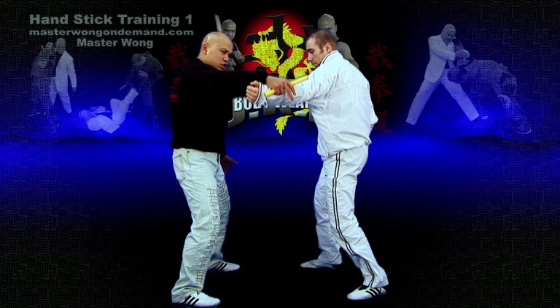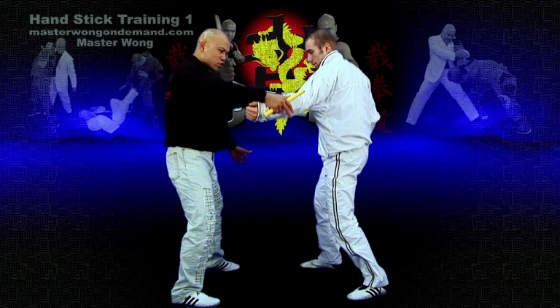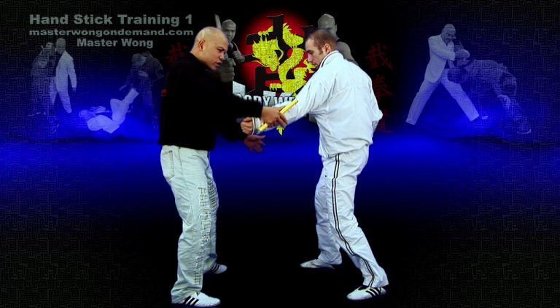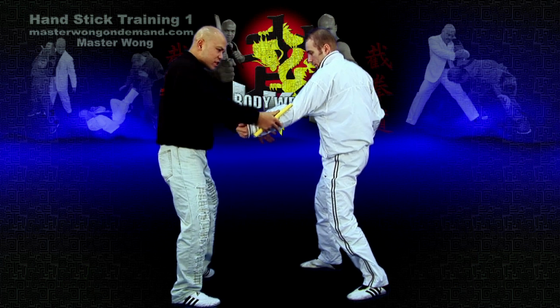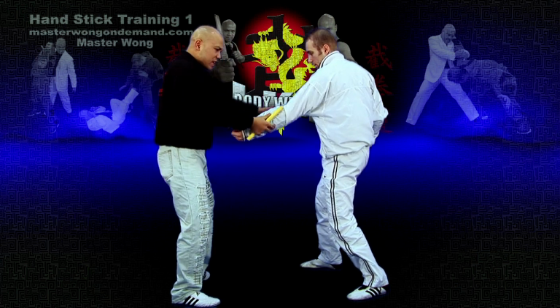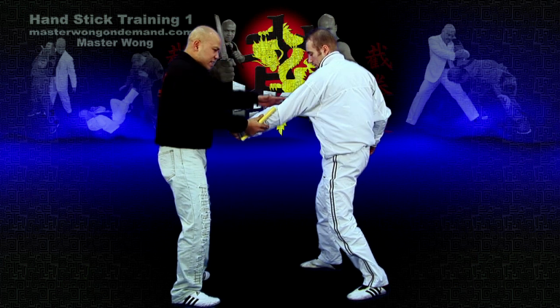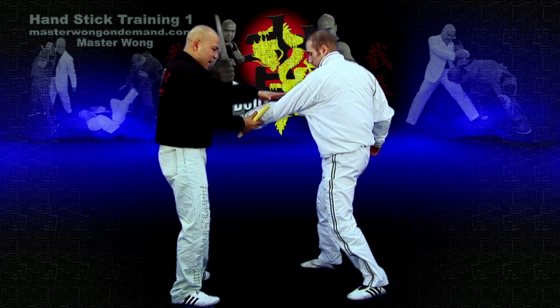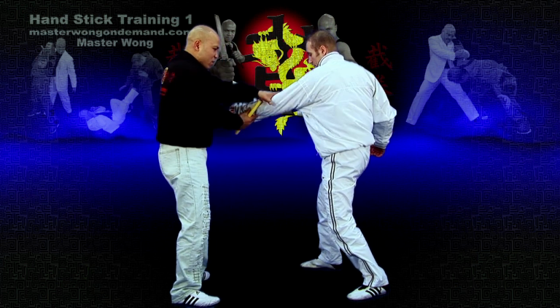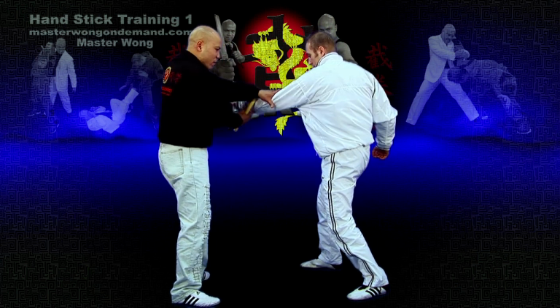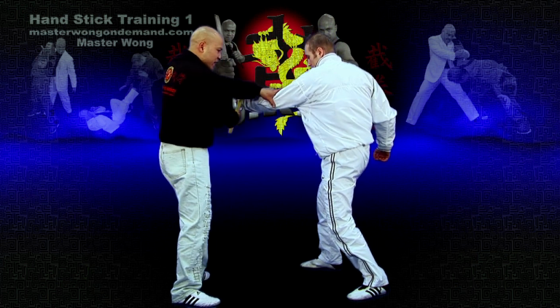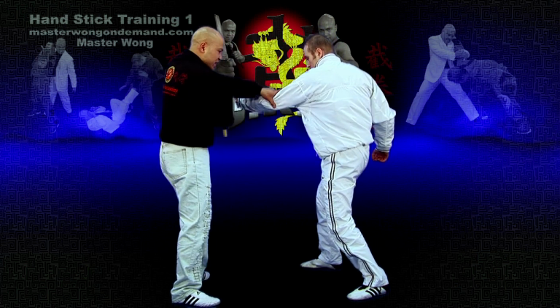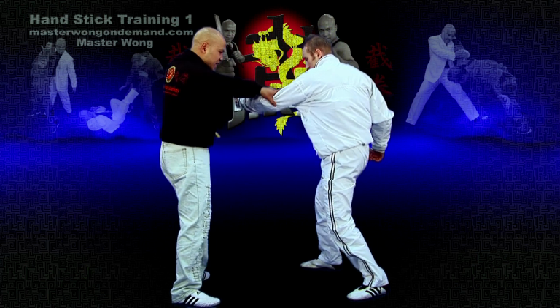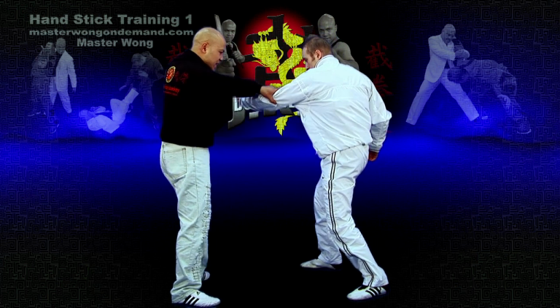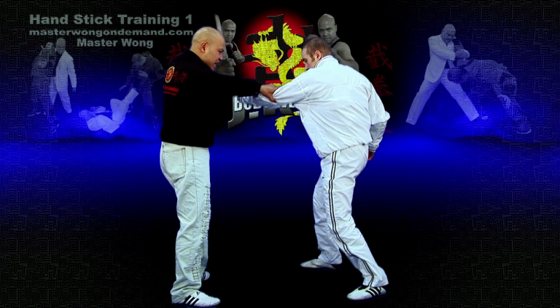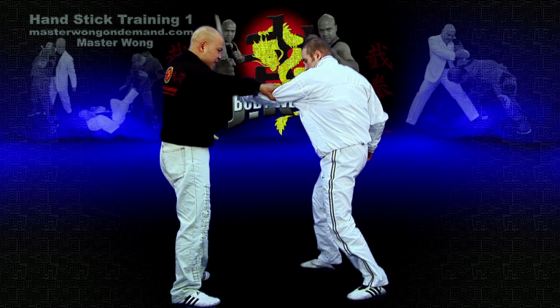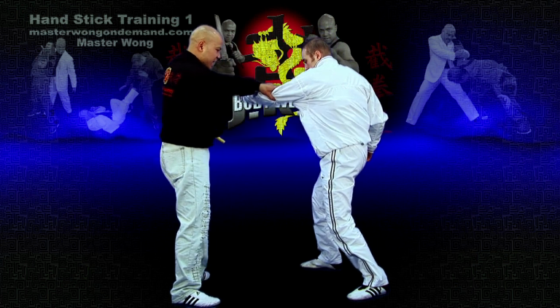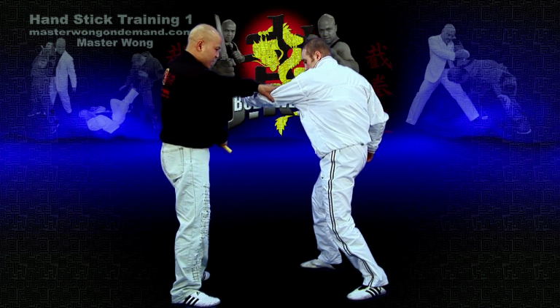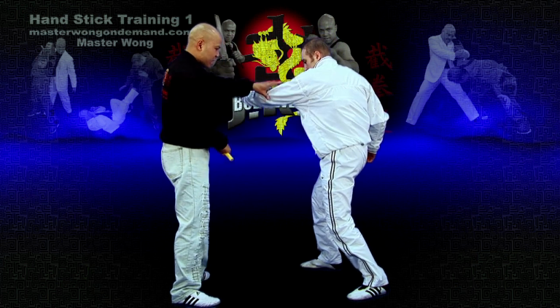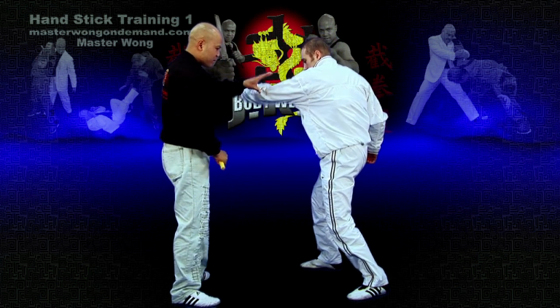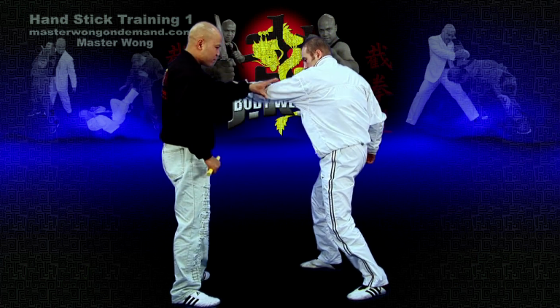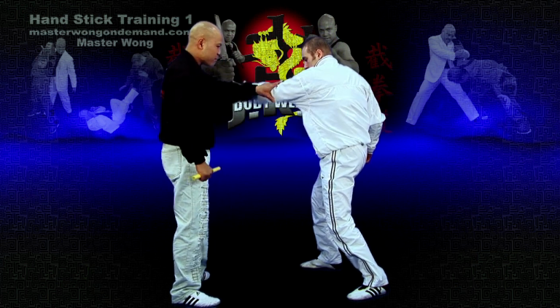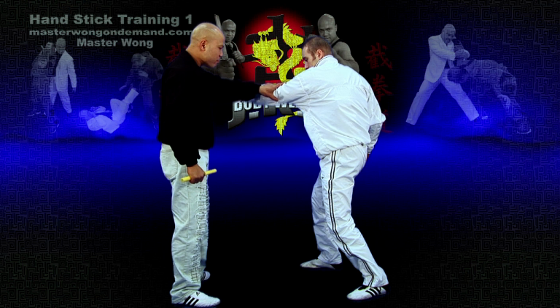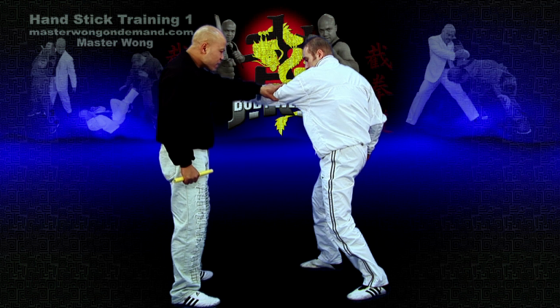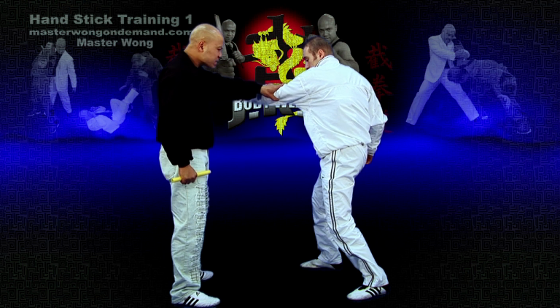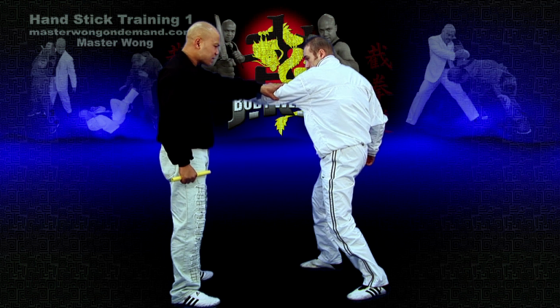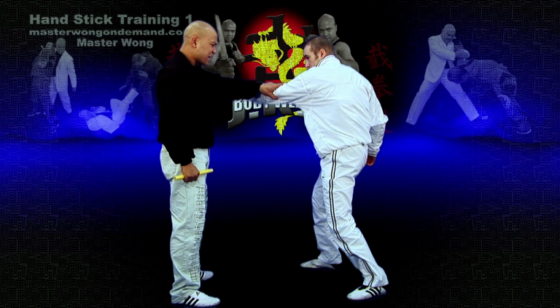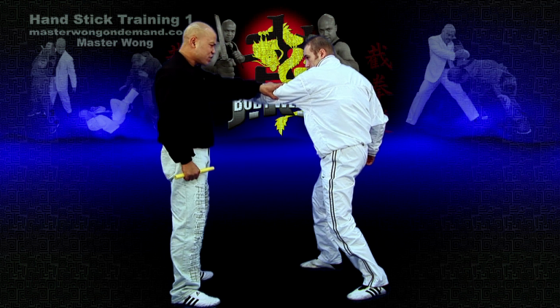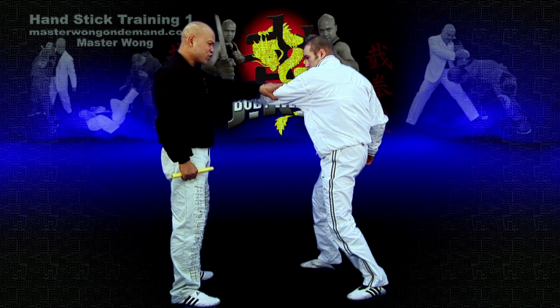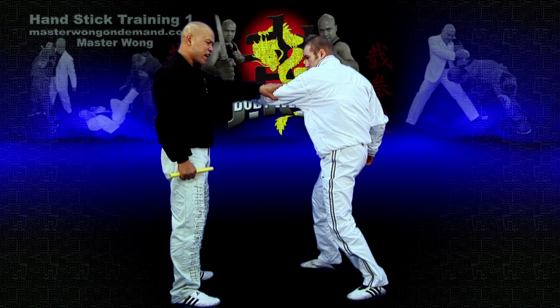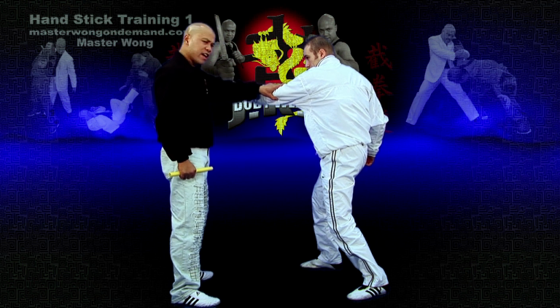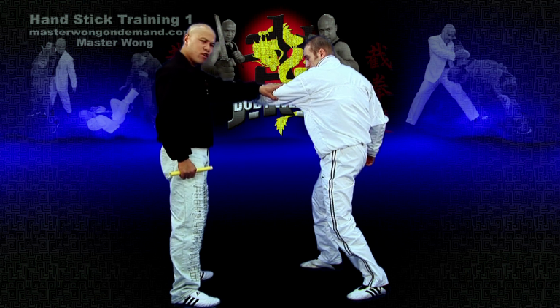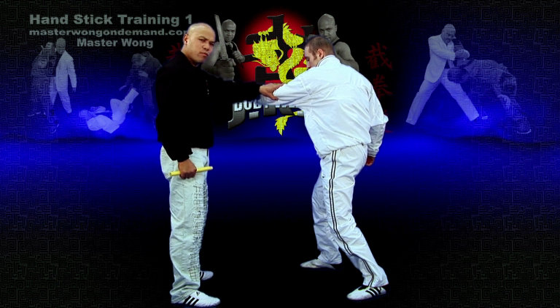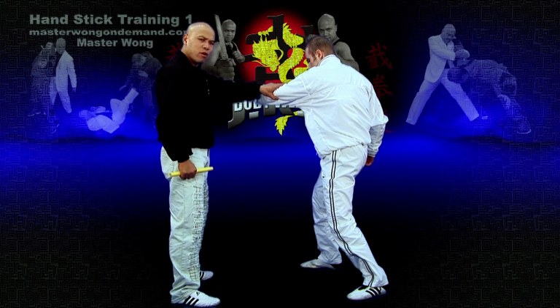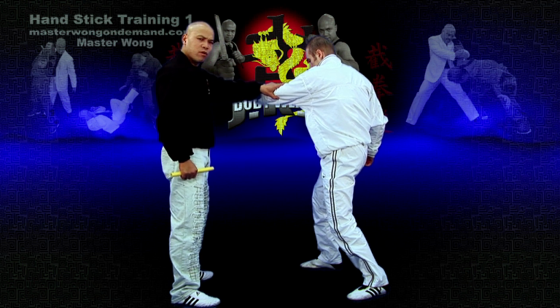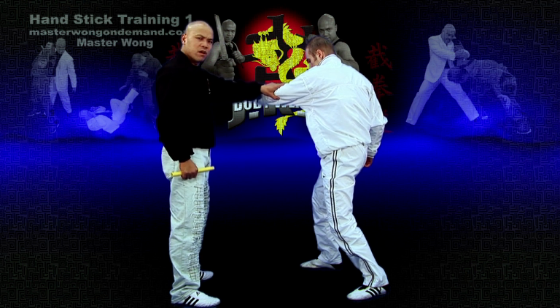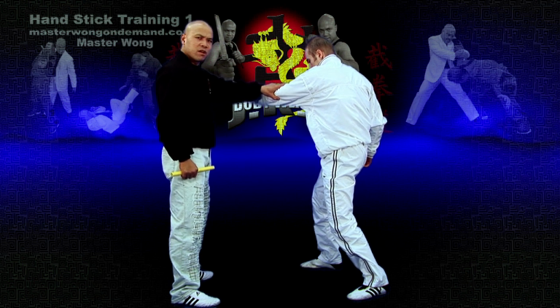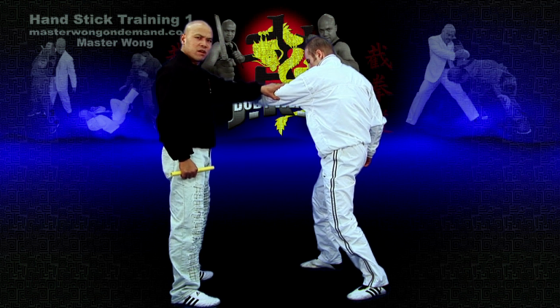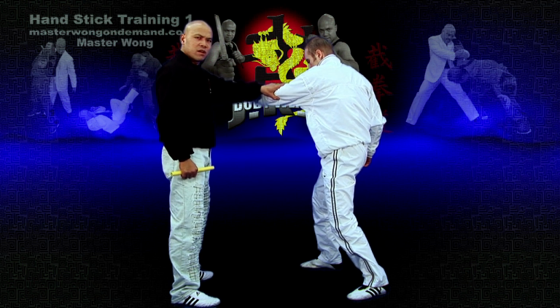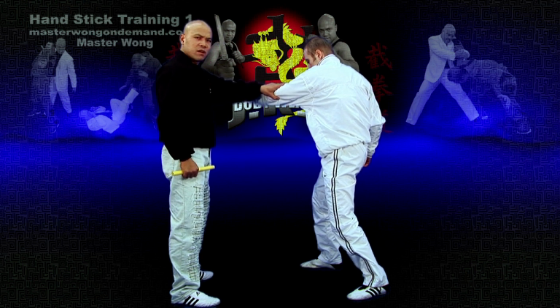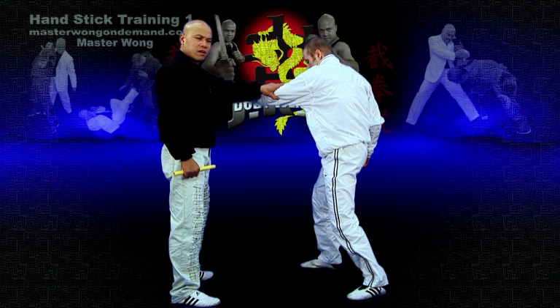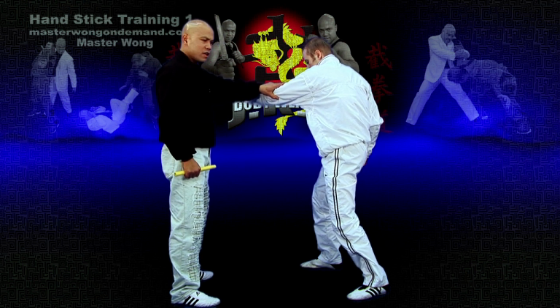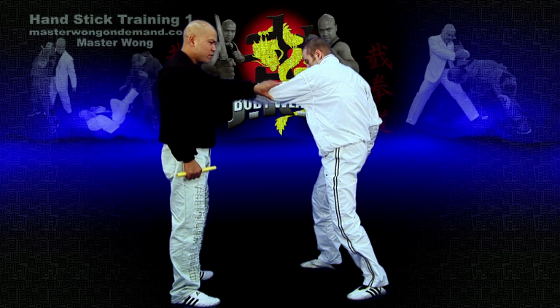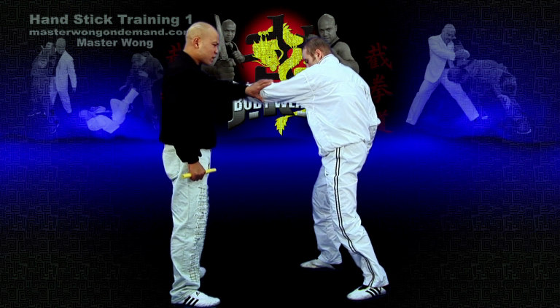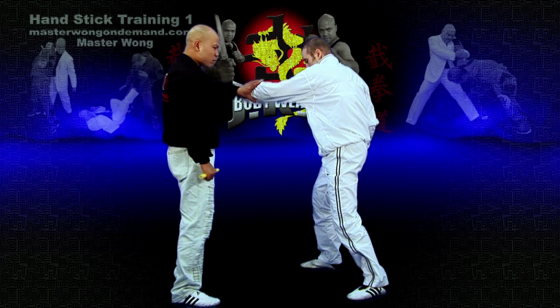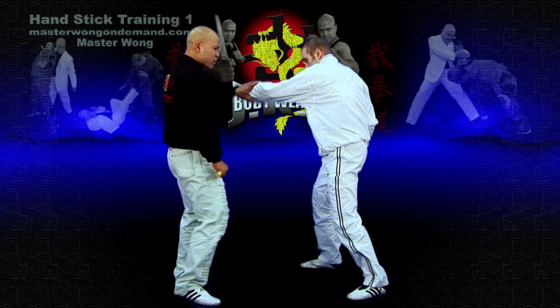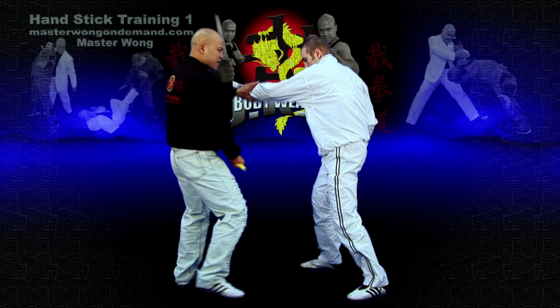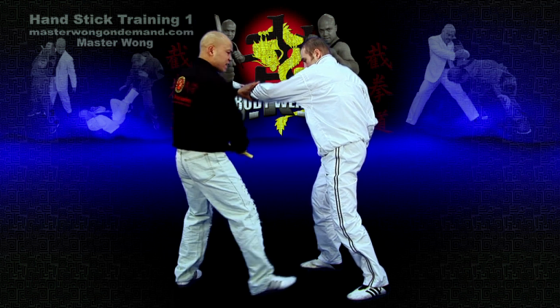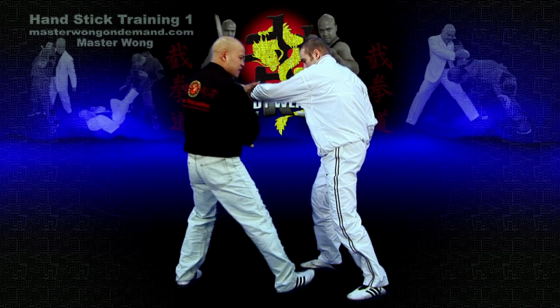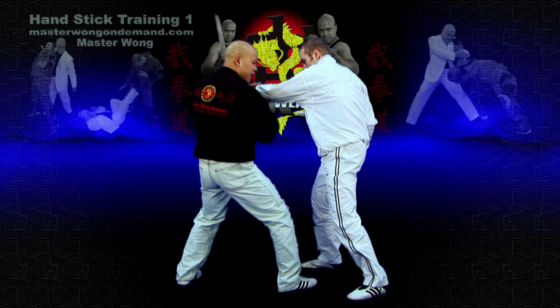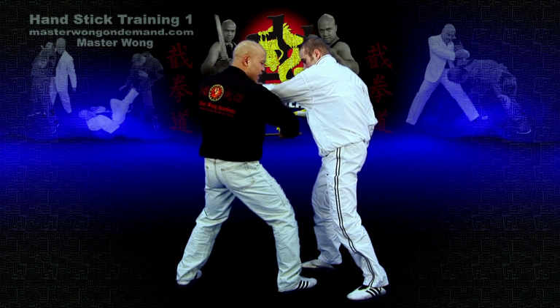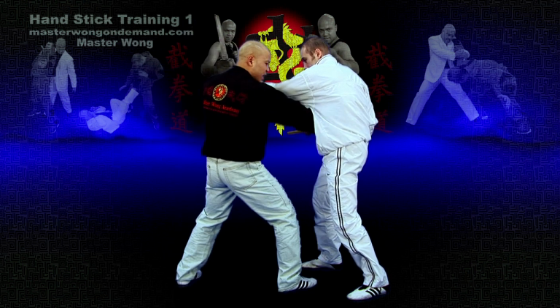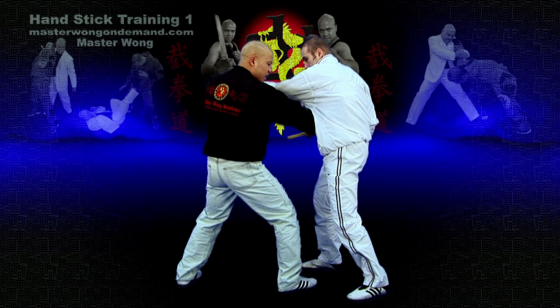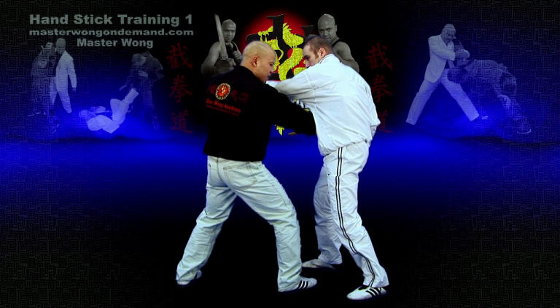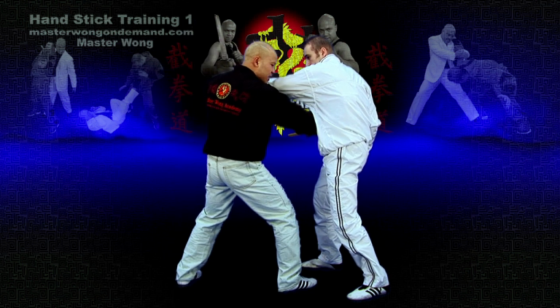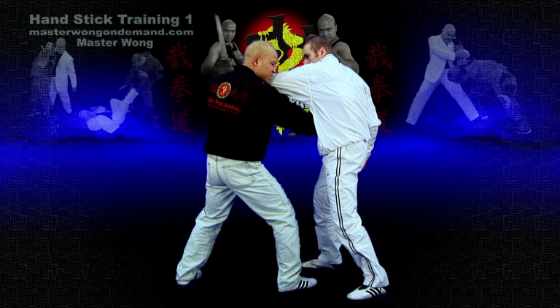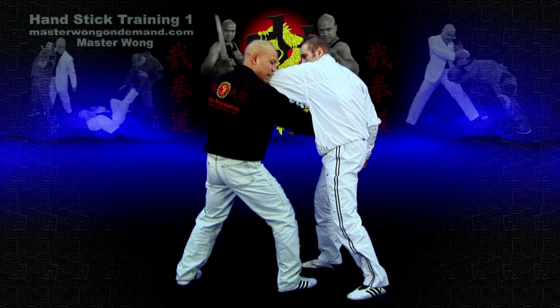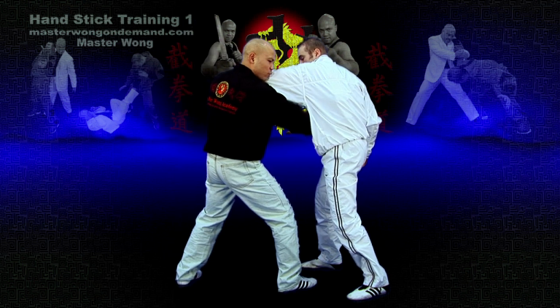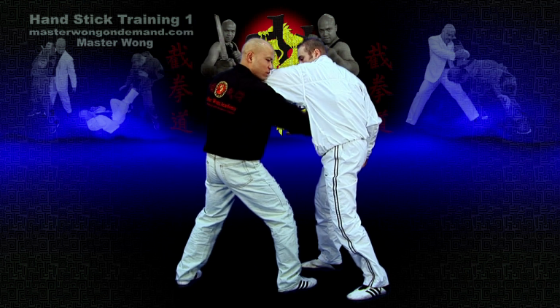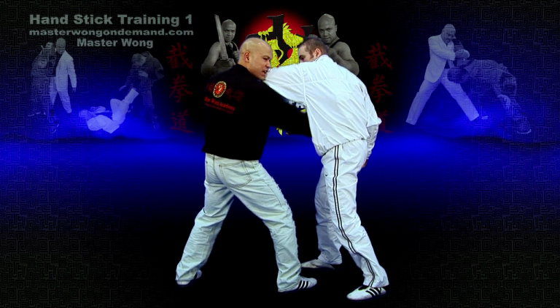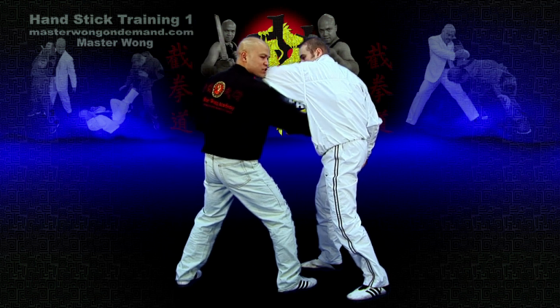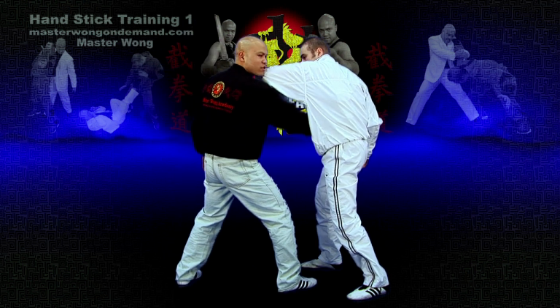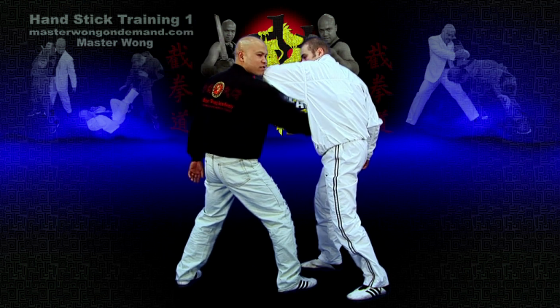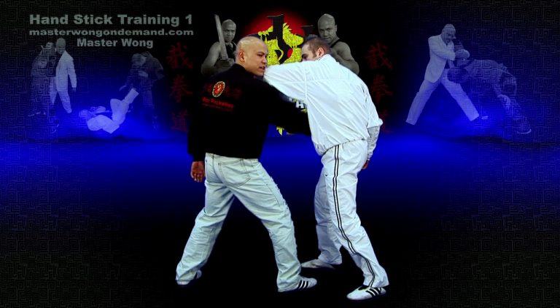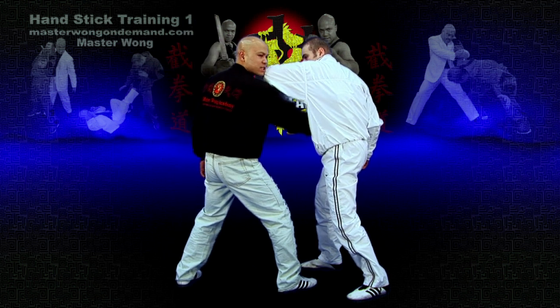Soon you turn that away, this hand comes in here — it must go into the elbow. If you go like this here, that will land on your face.